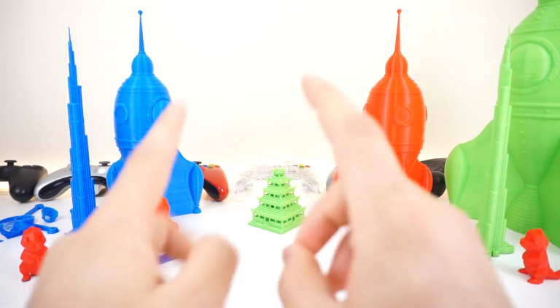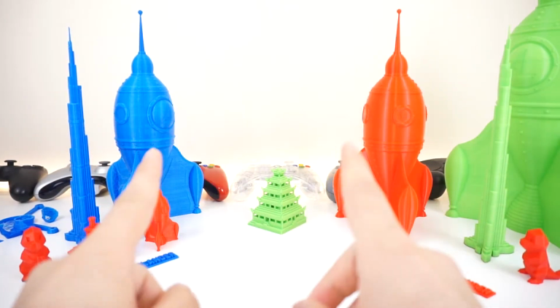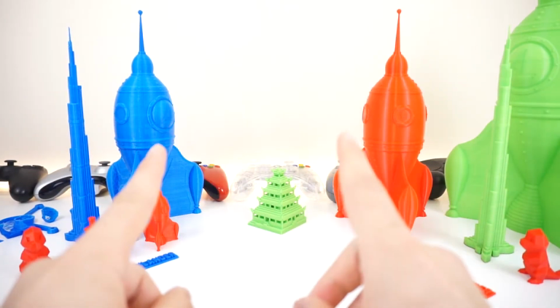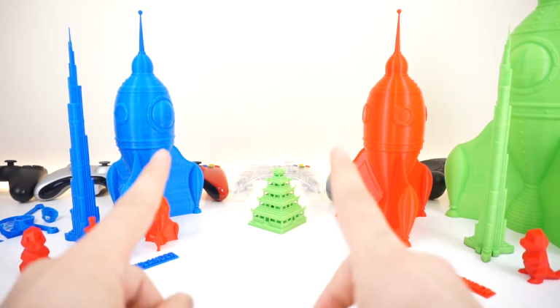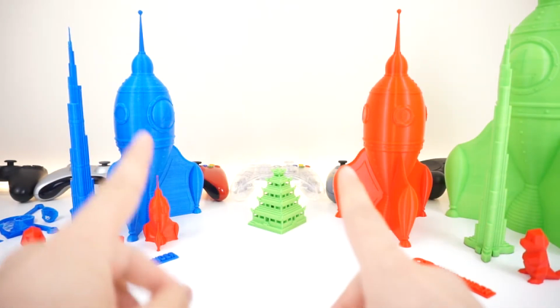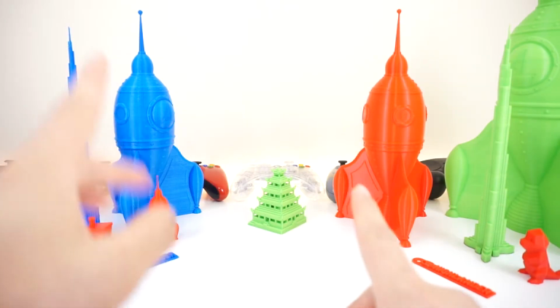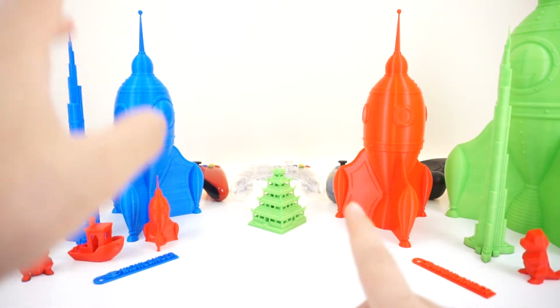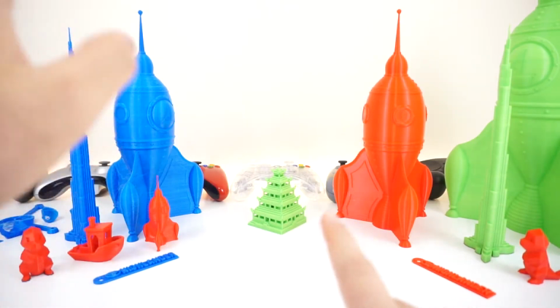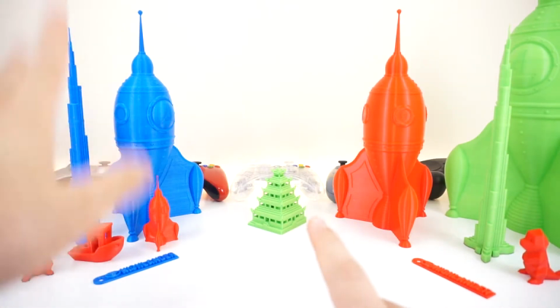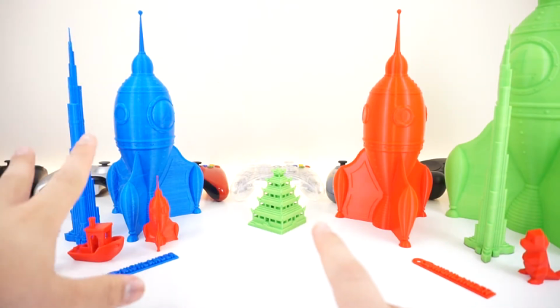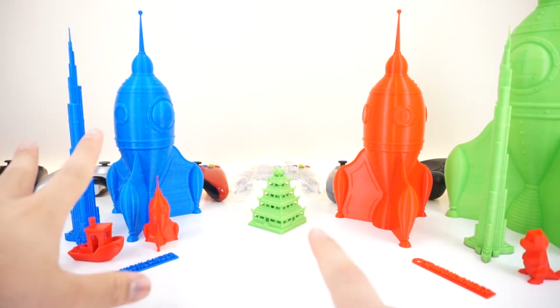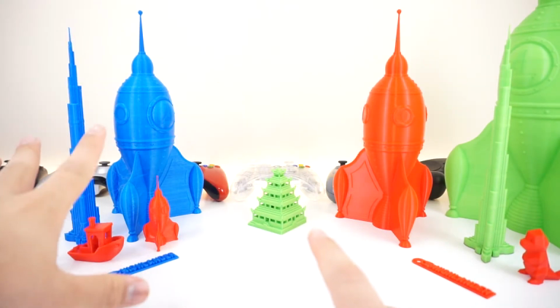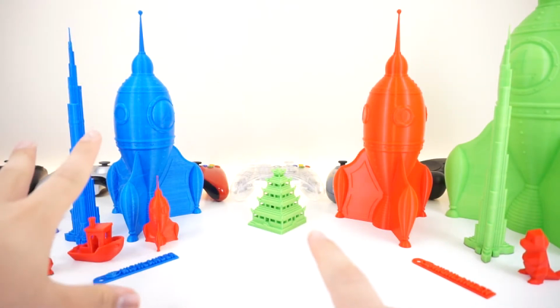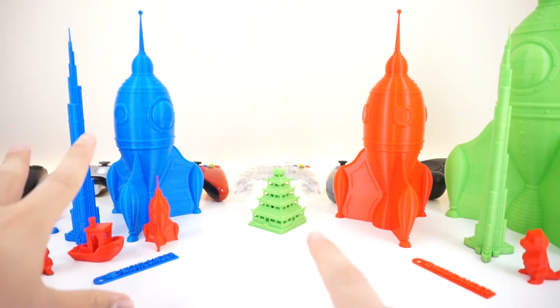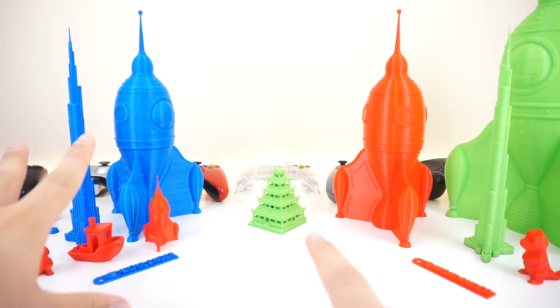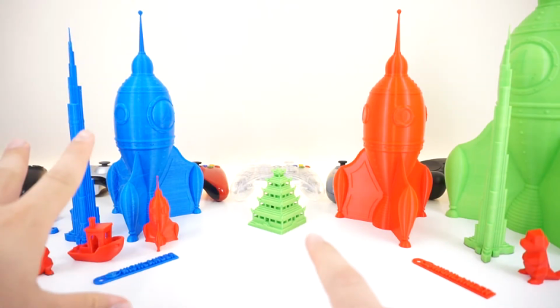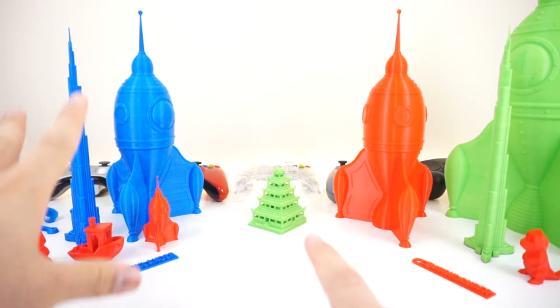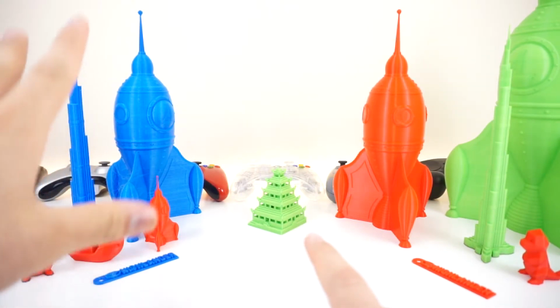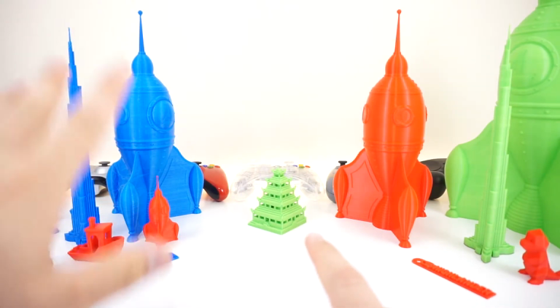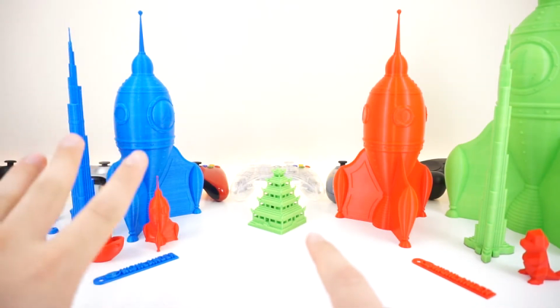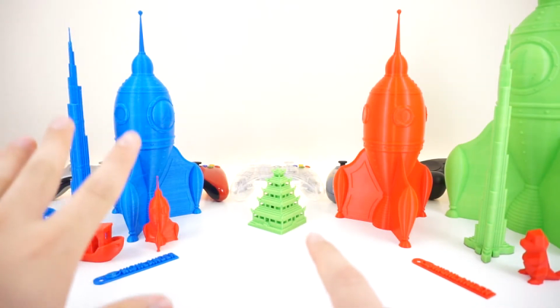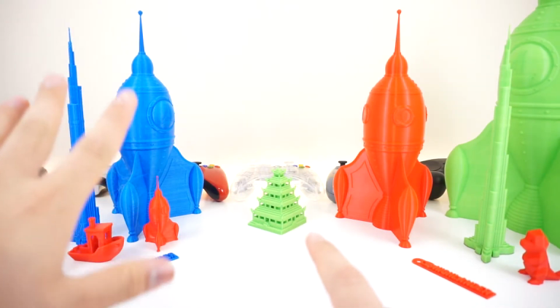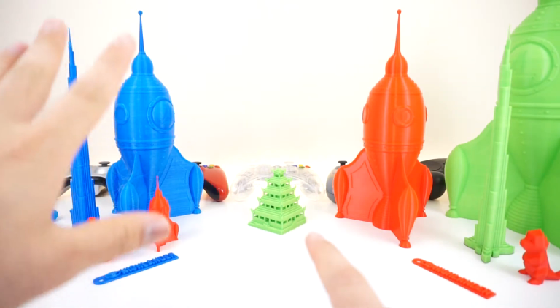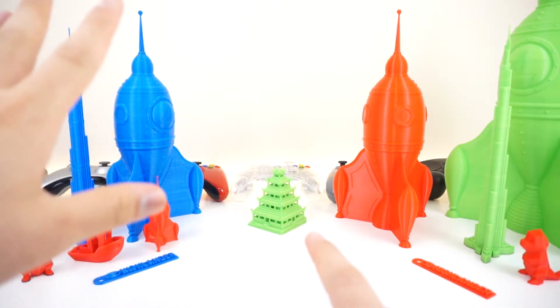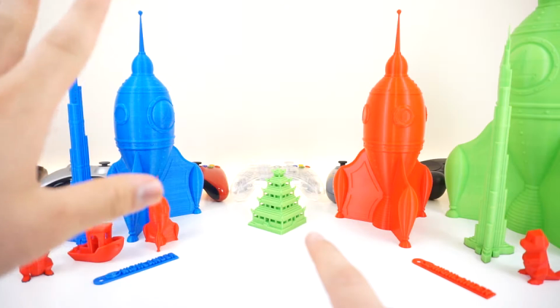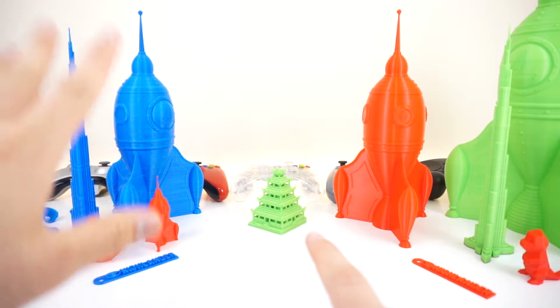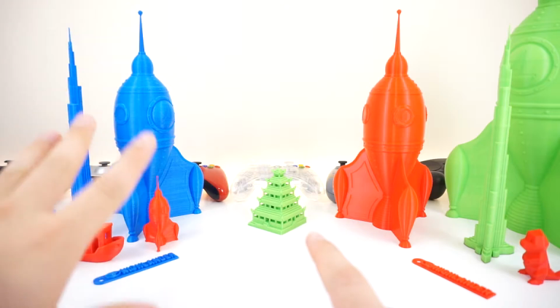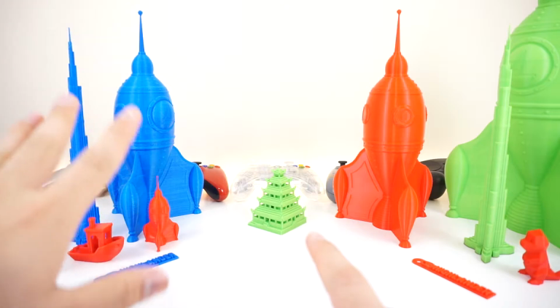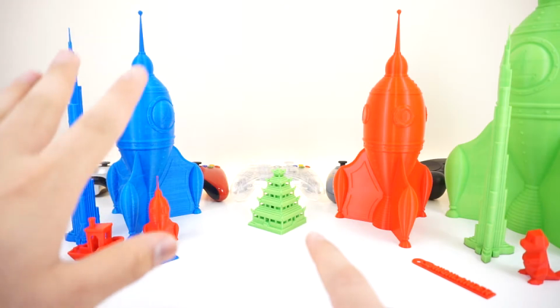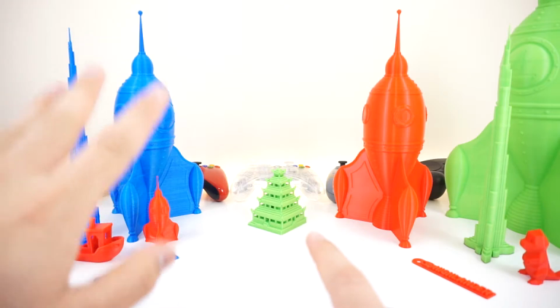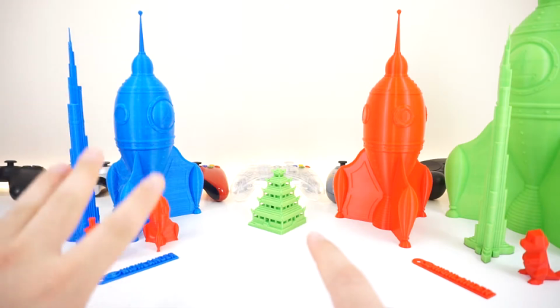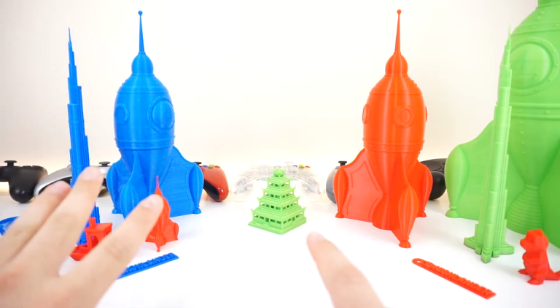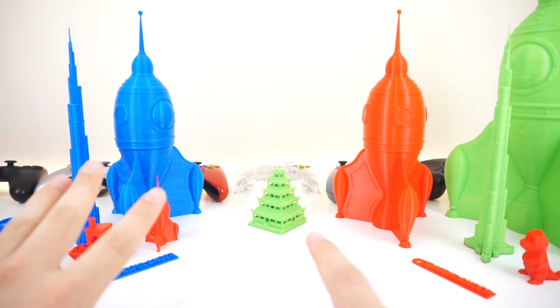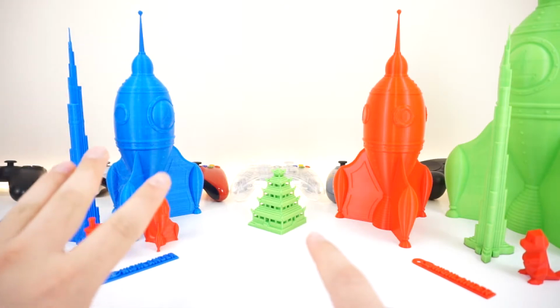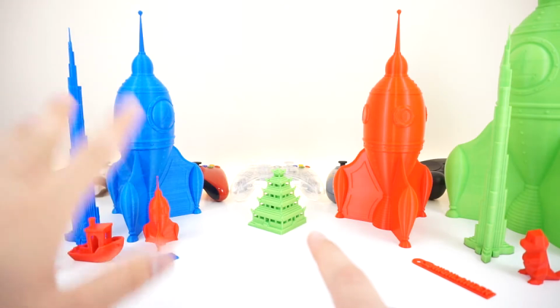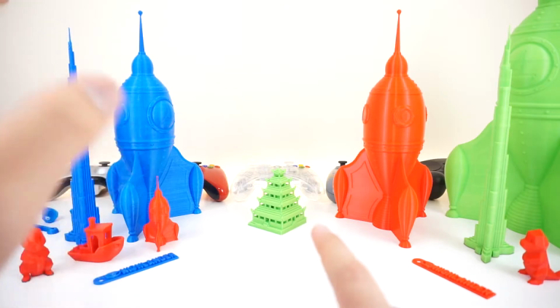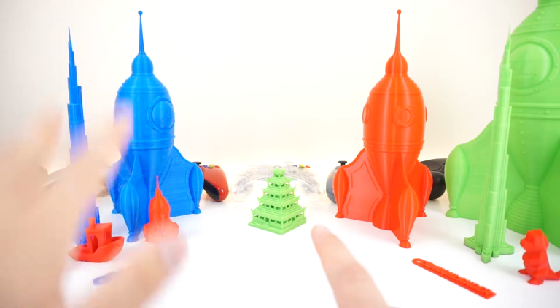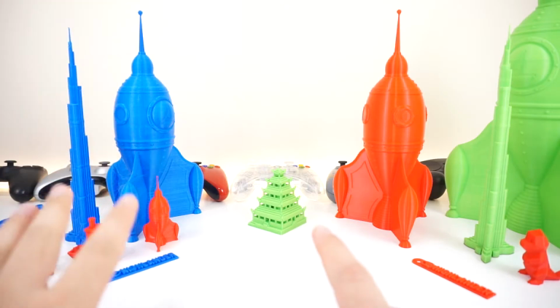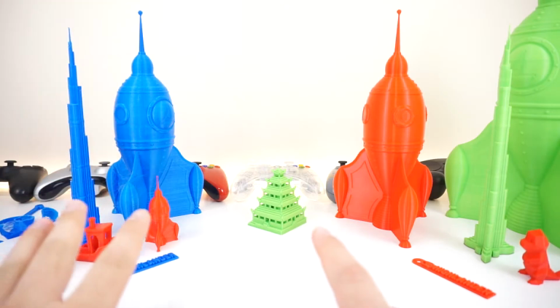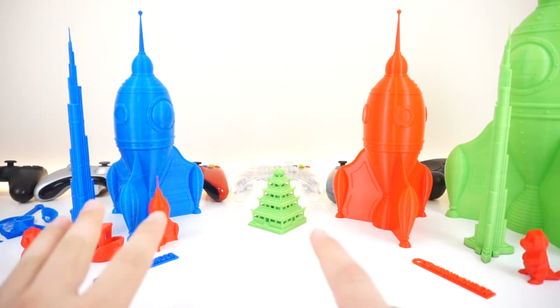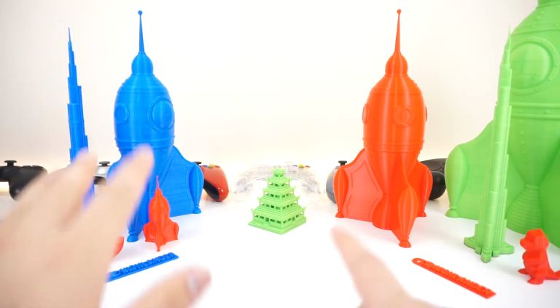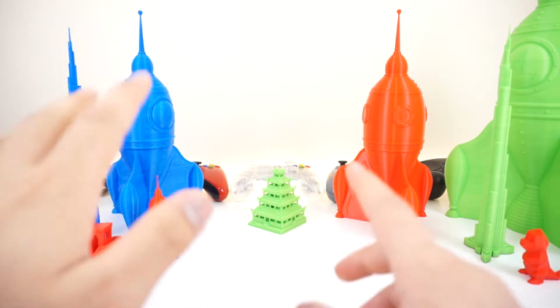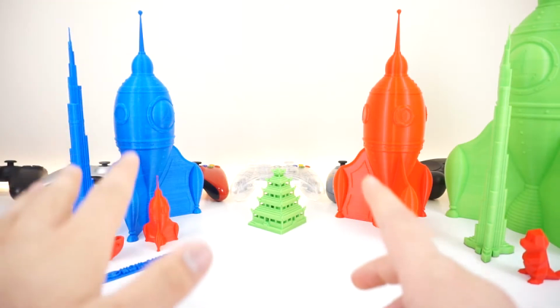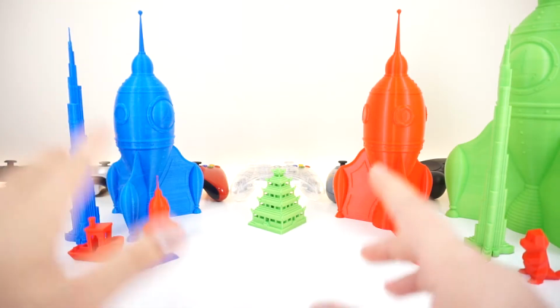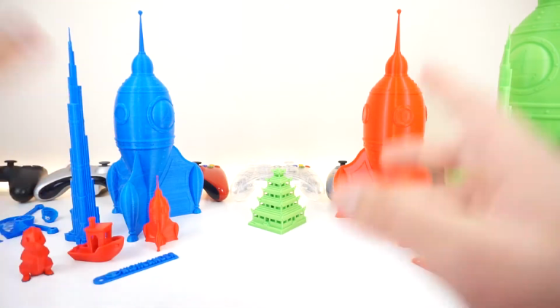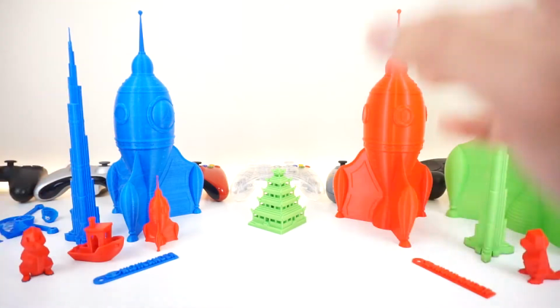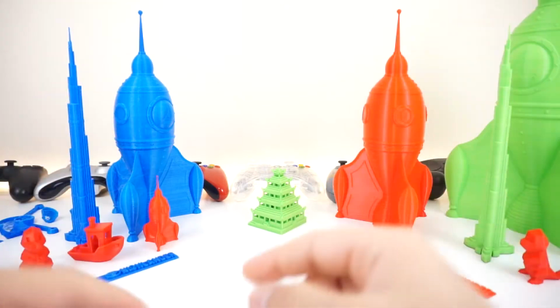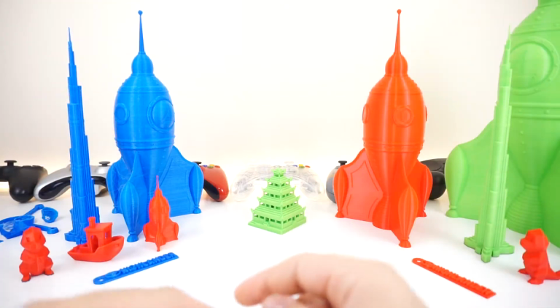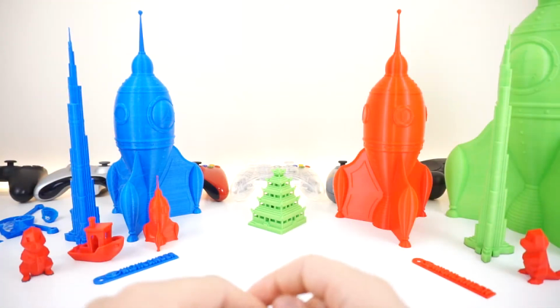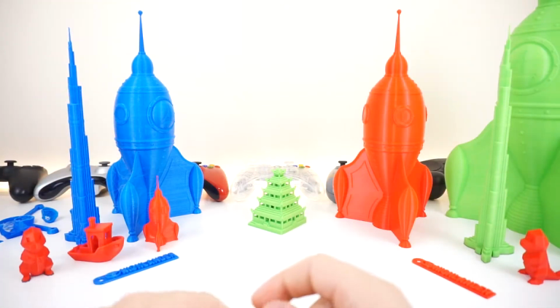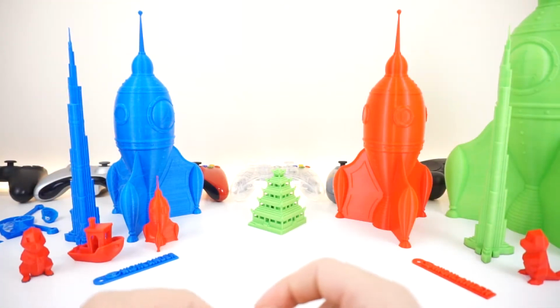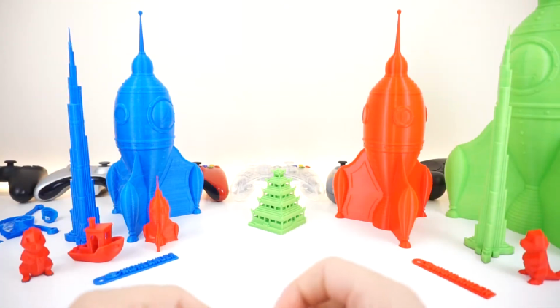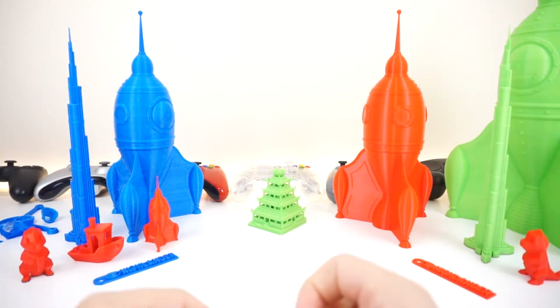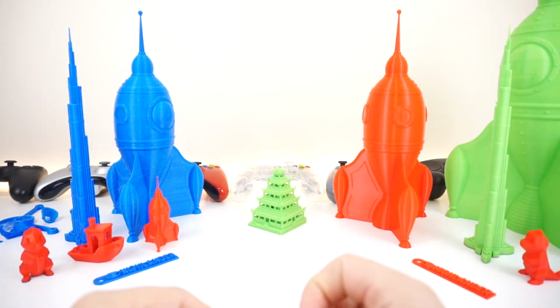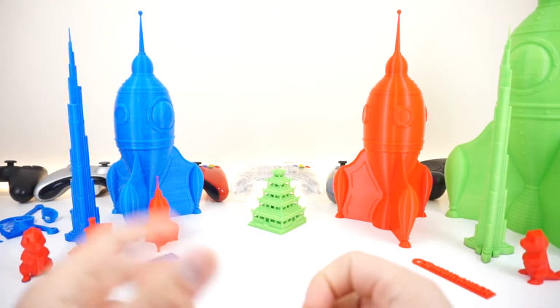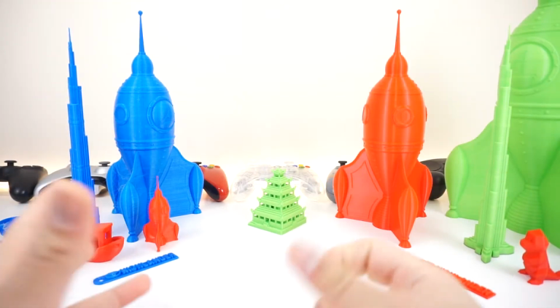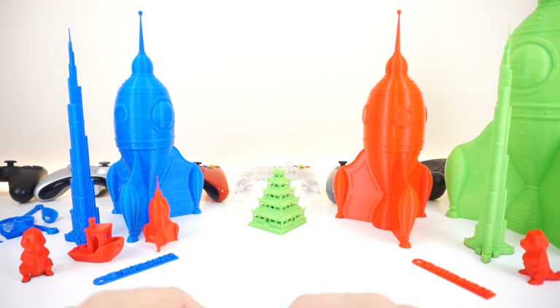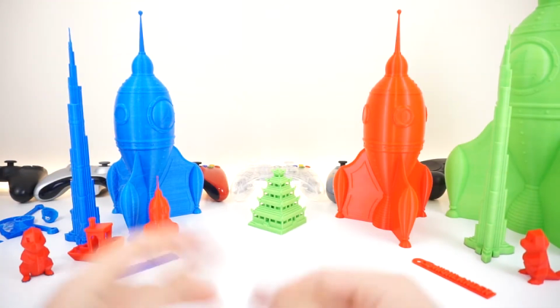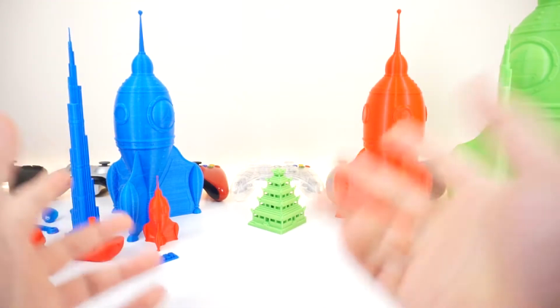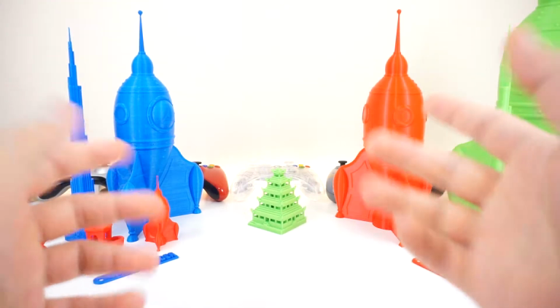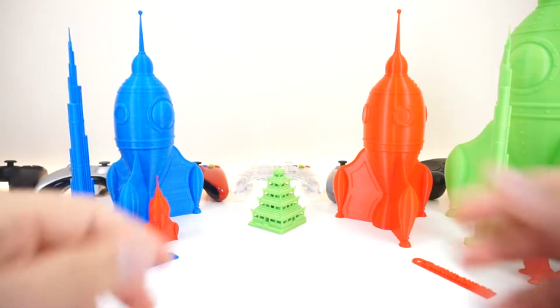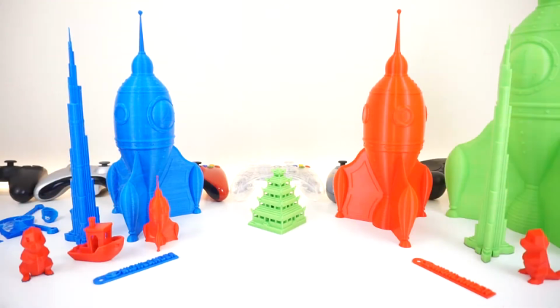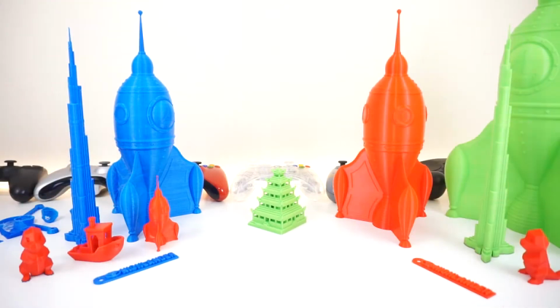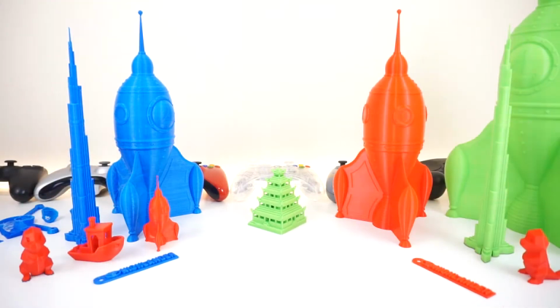I do want to mention that the blue filament I have — it seems like I might have a bad spool. I found that out later before recording the video, so just keep that in mind.